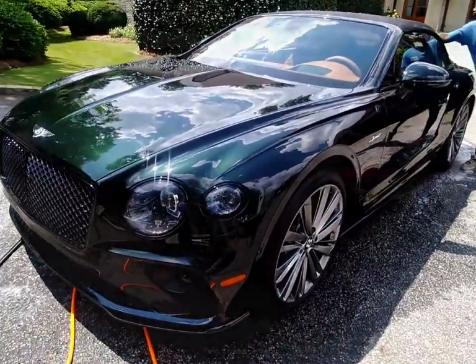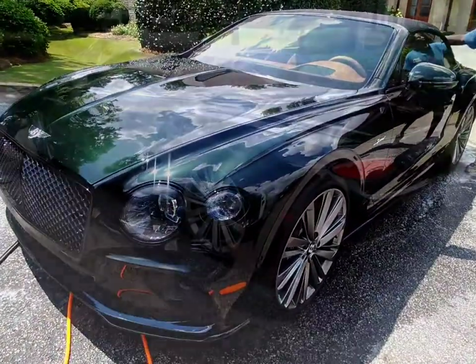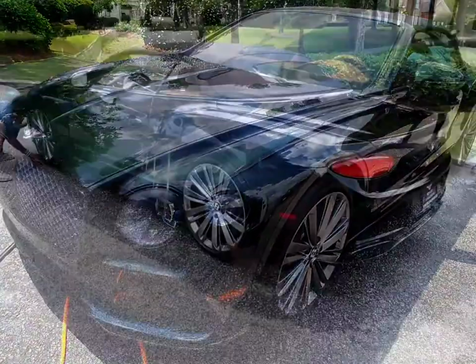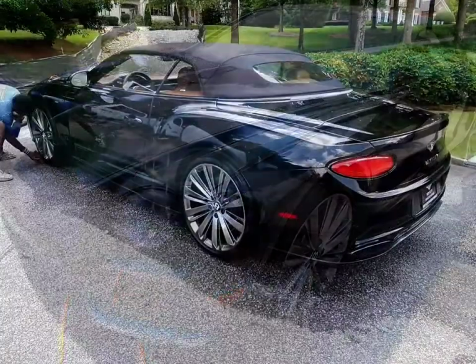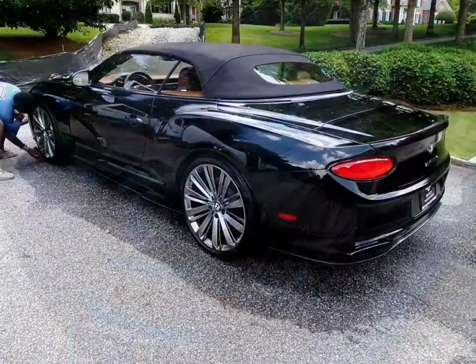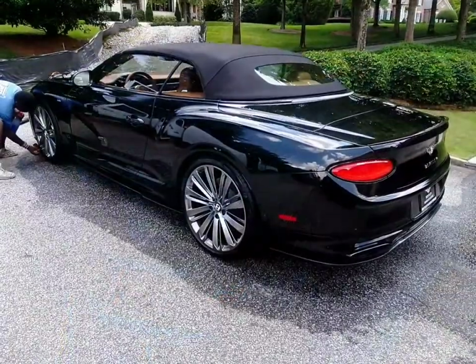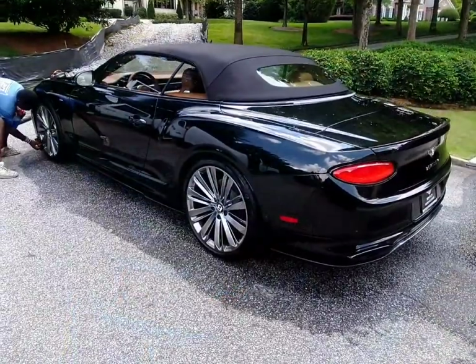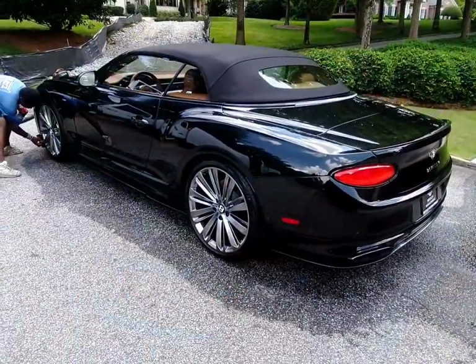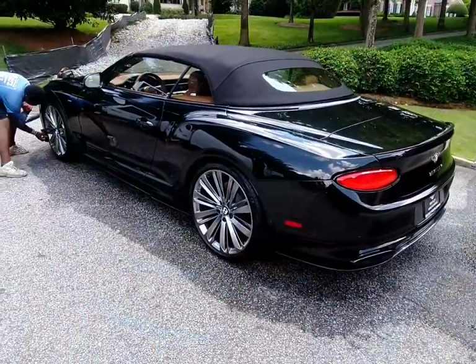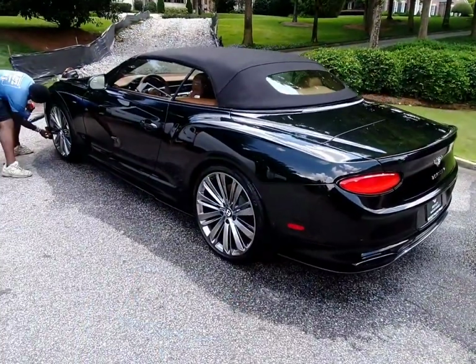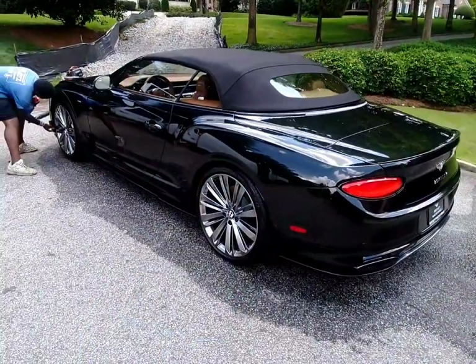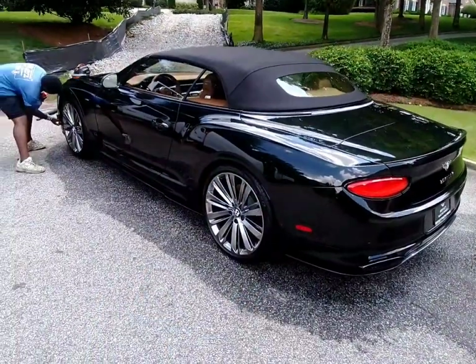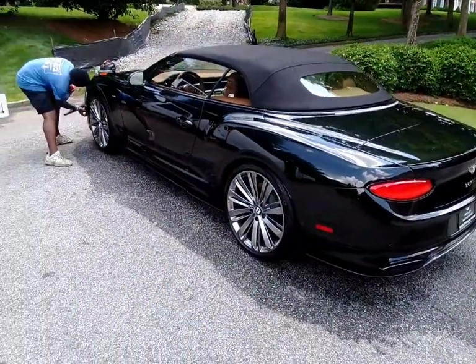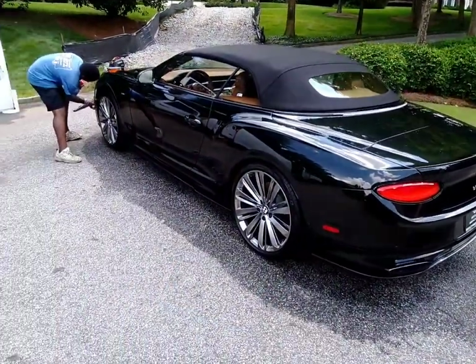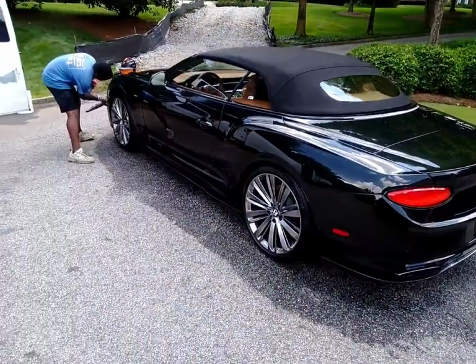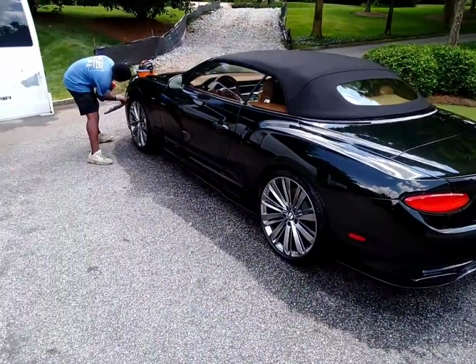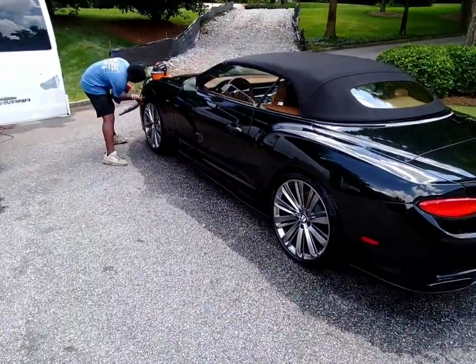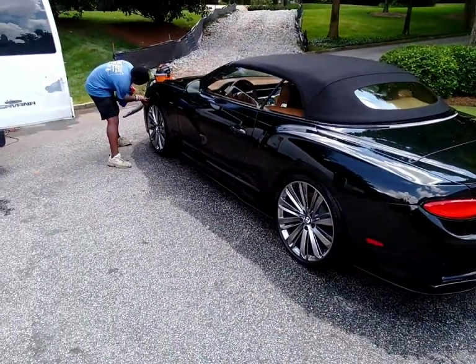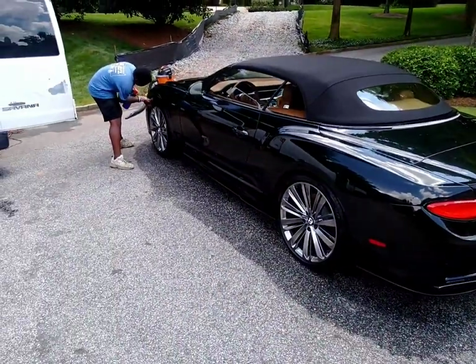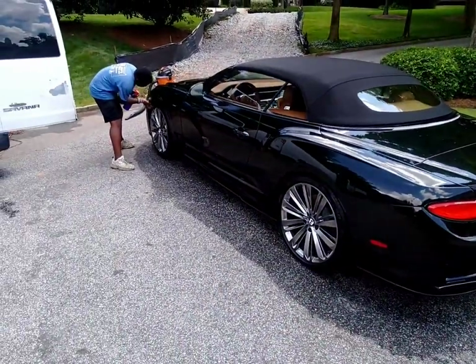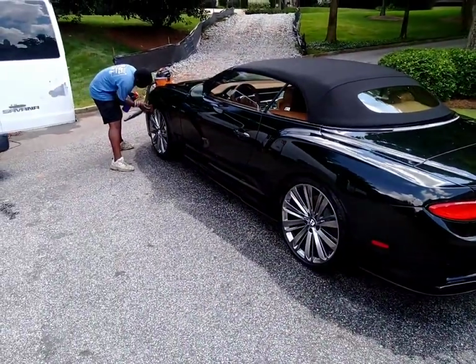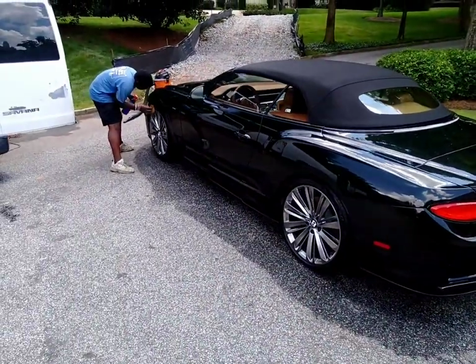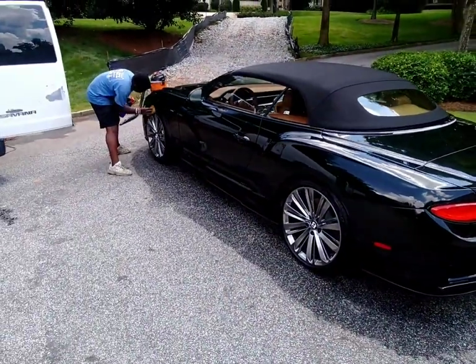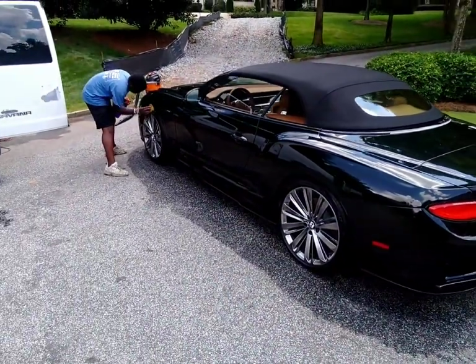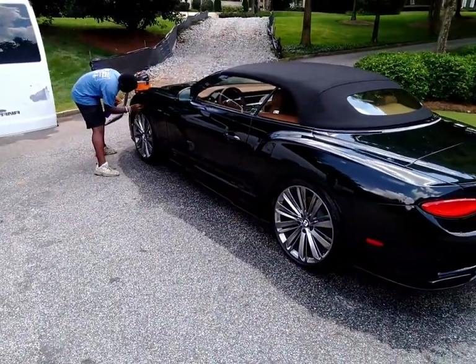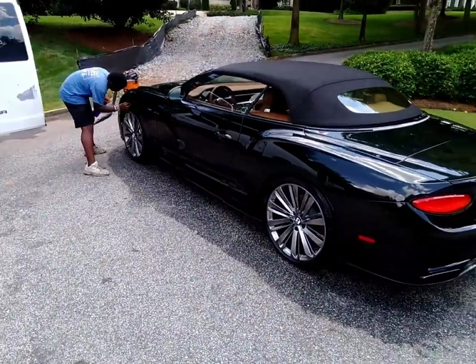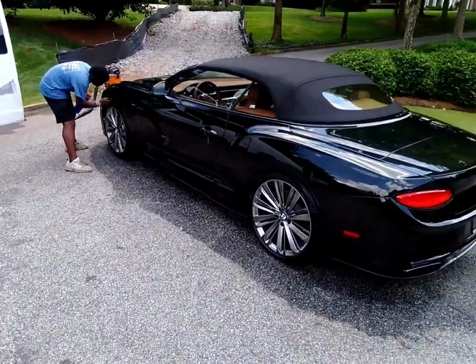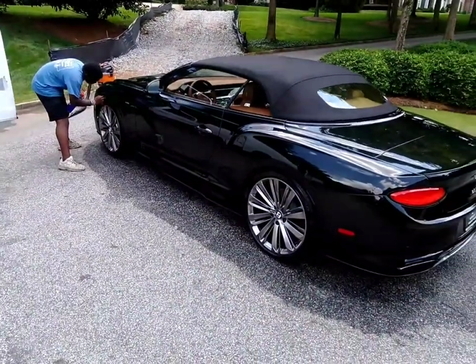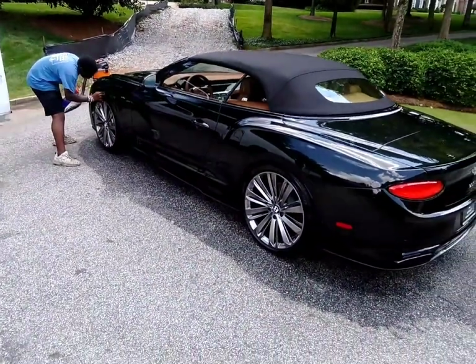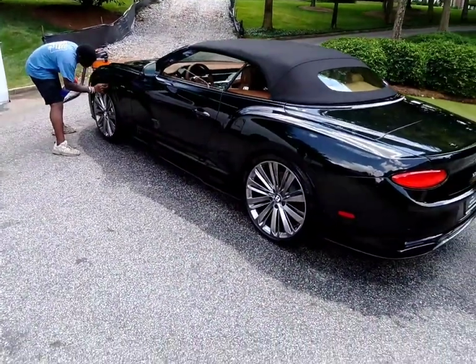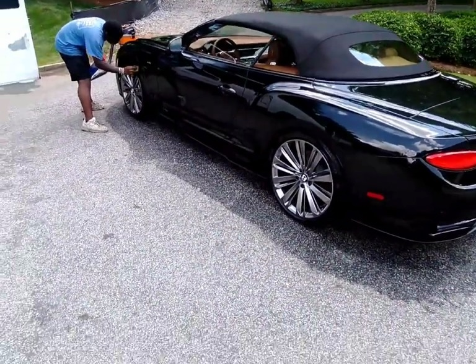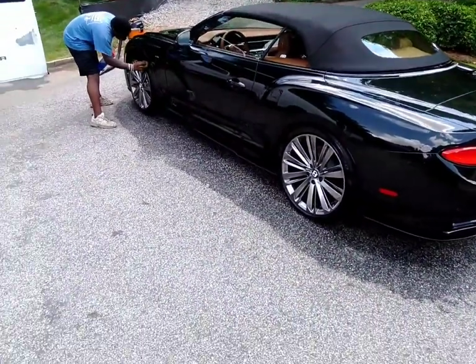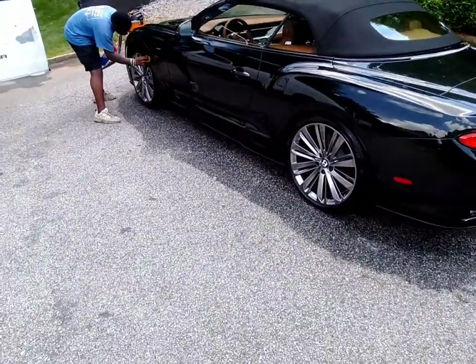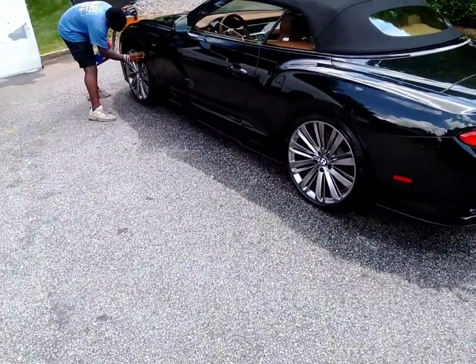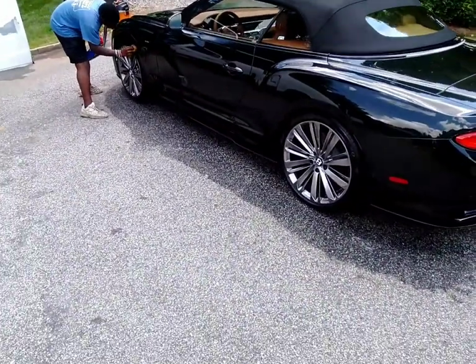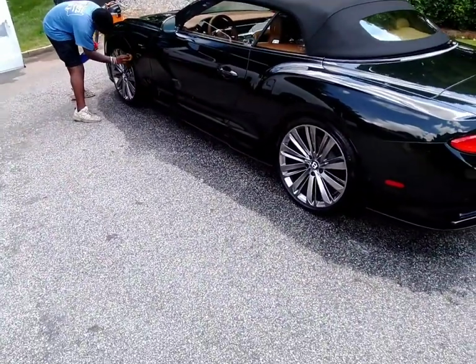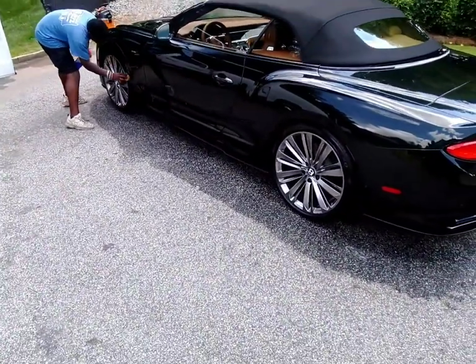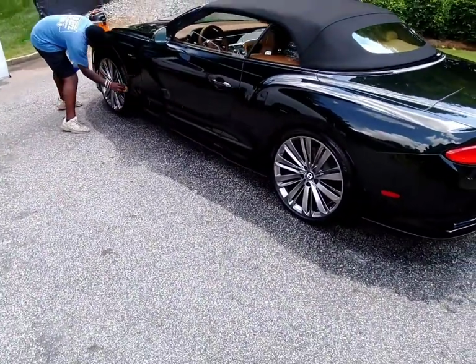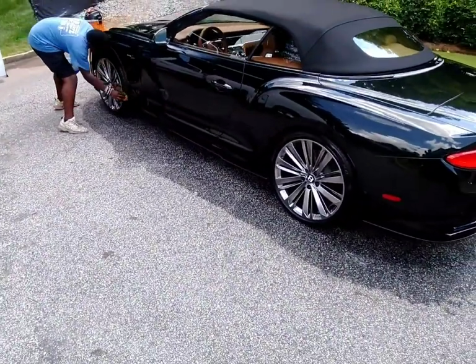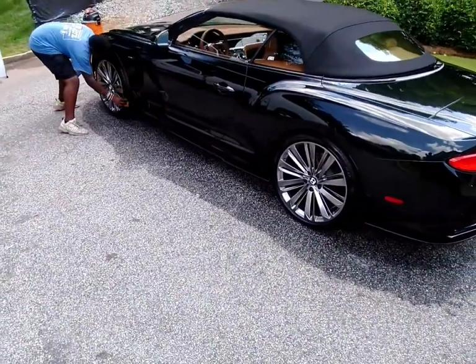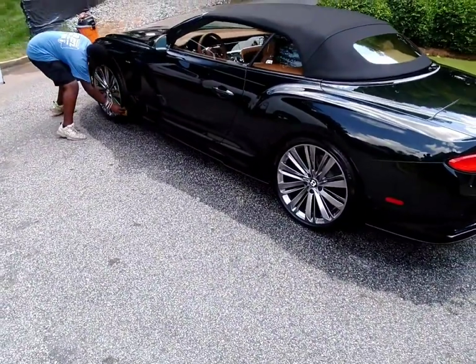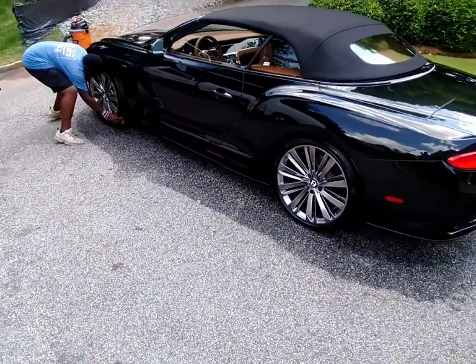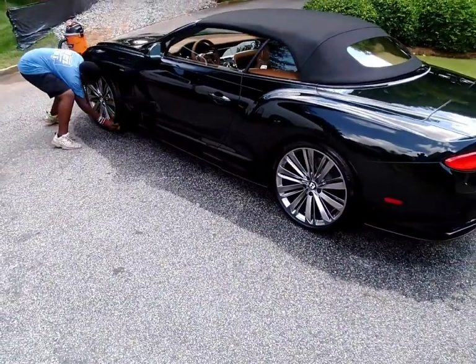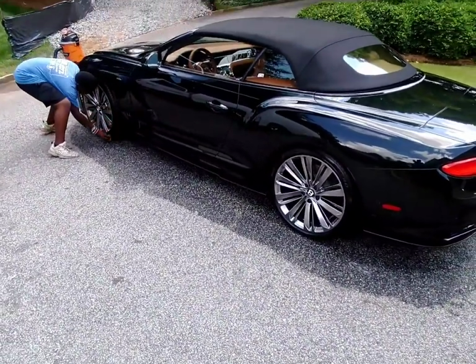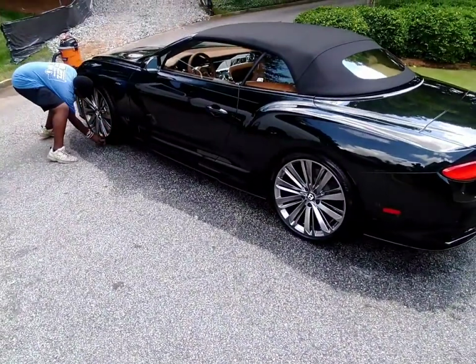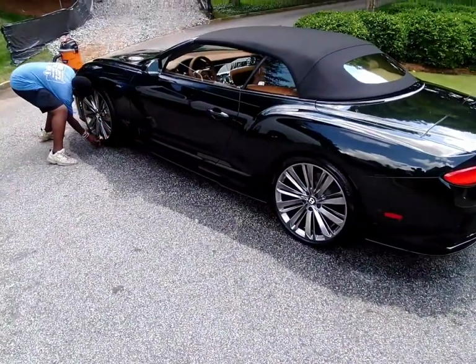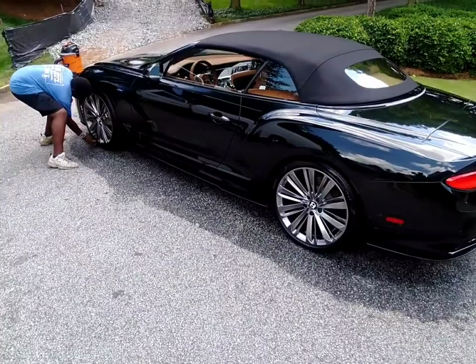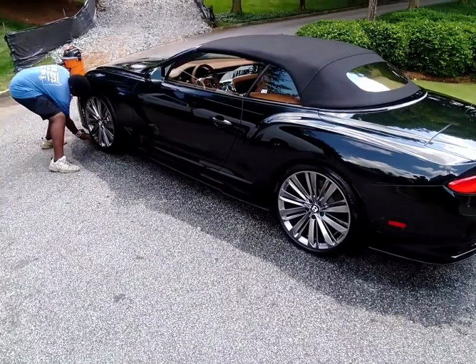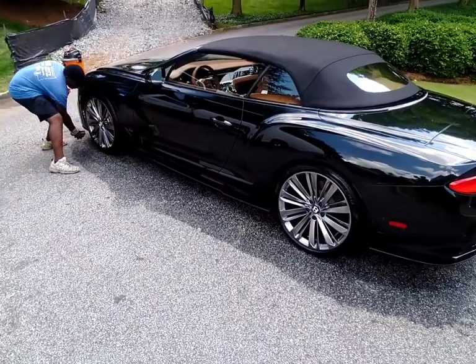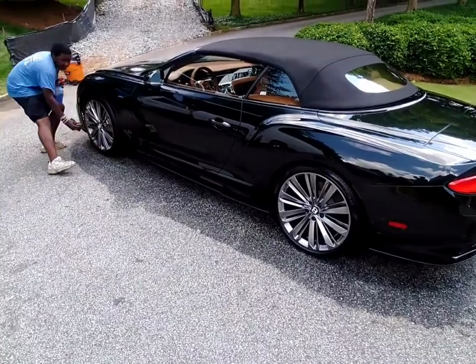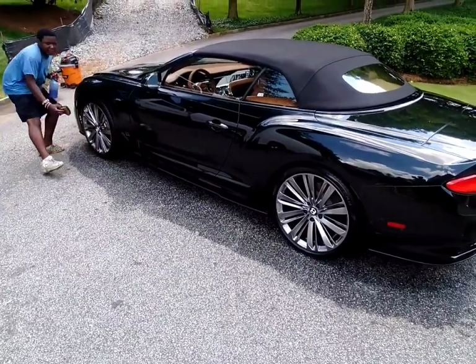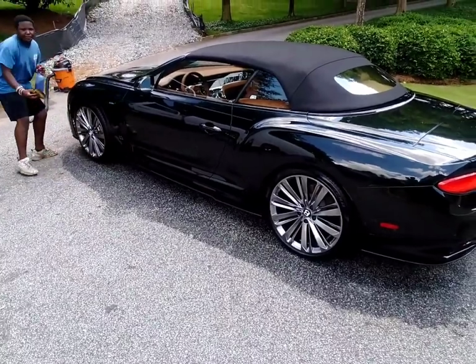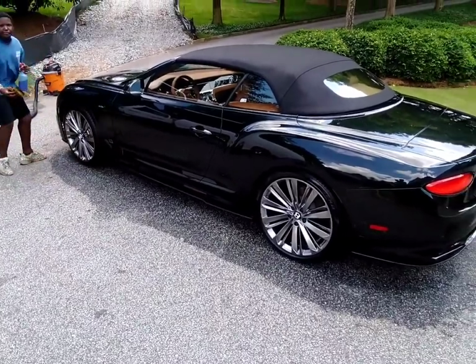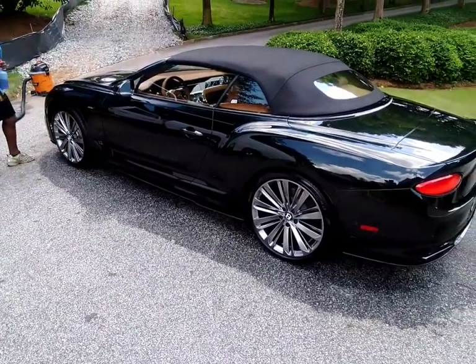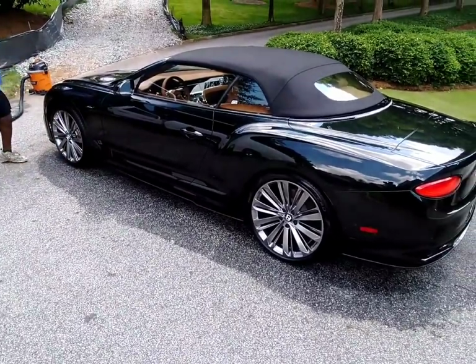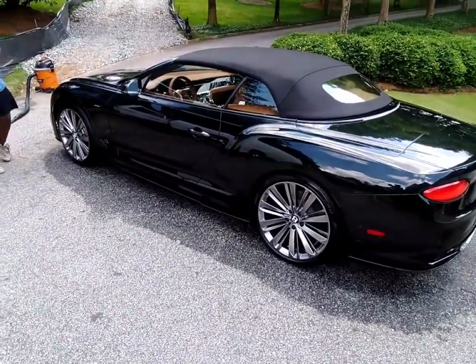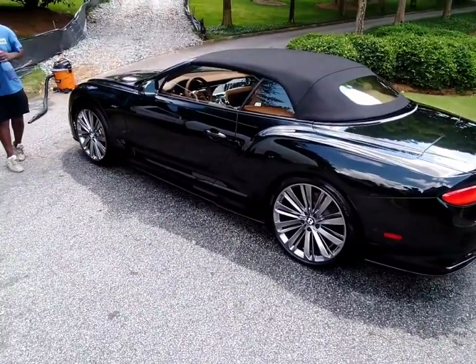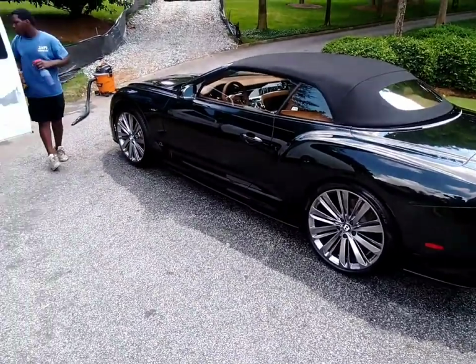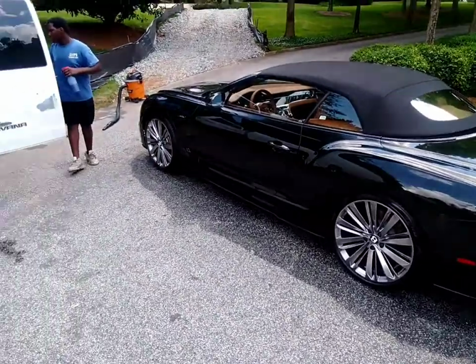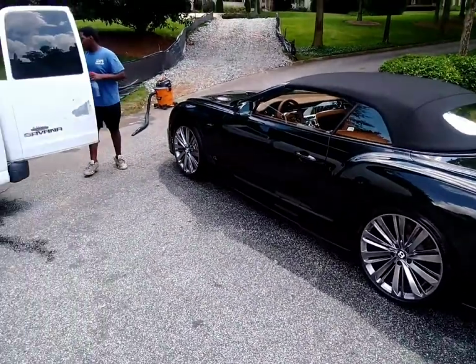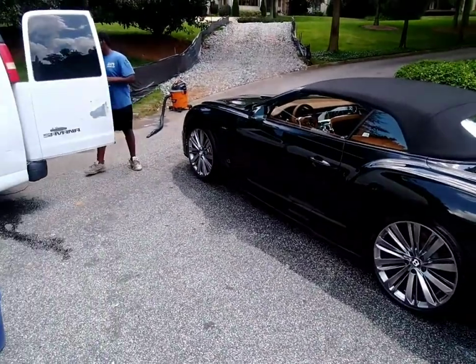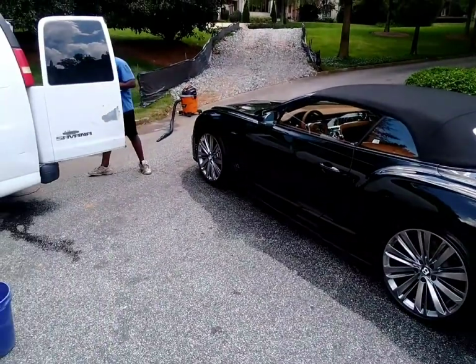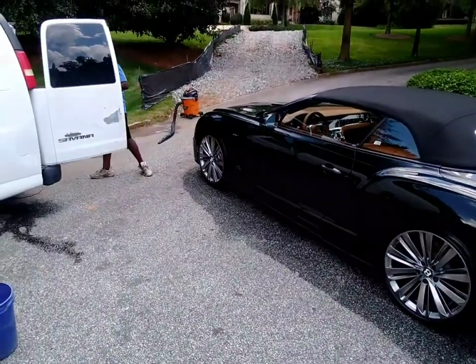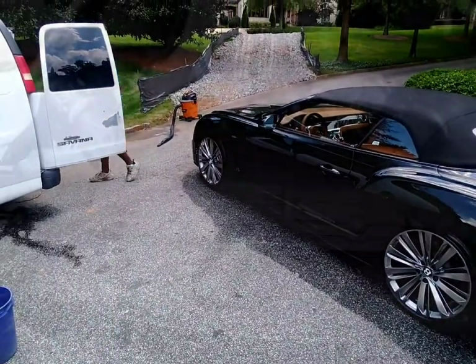We clean up a lot of high-end vehicles. Got them done, got them nice and shiny. Nice and clean — we're heading out.